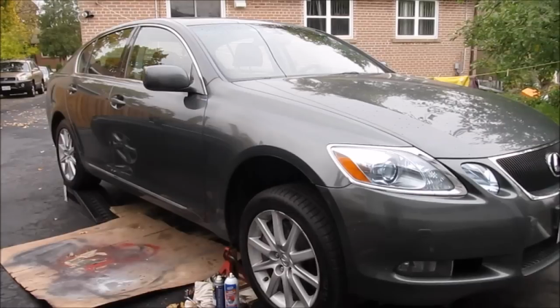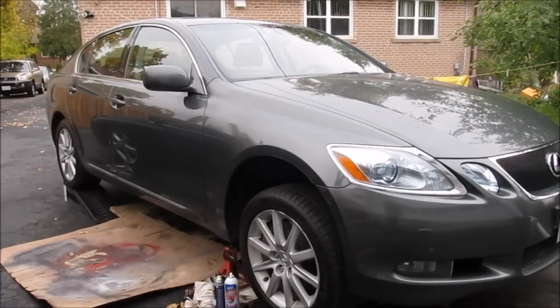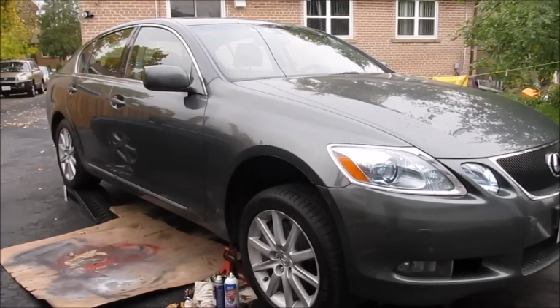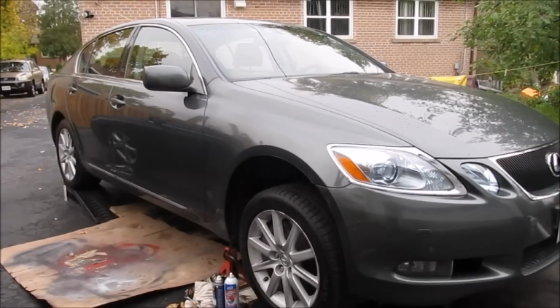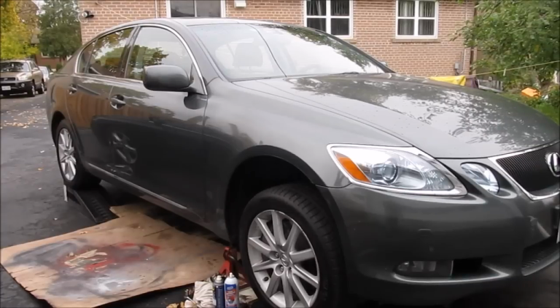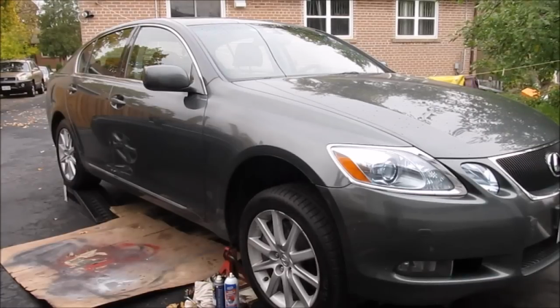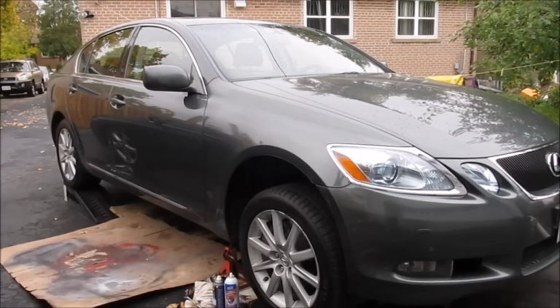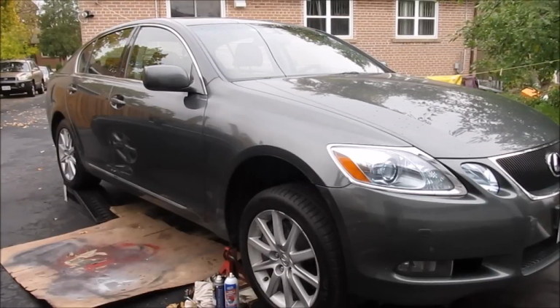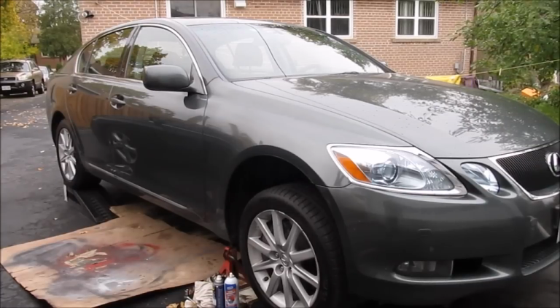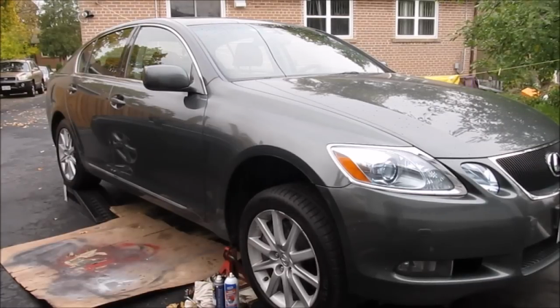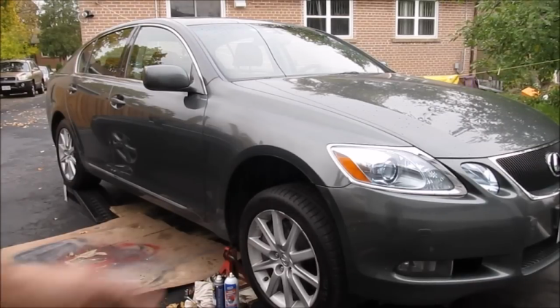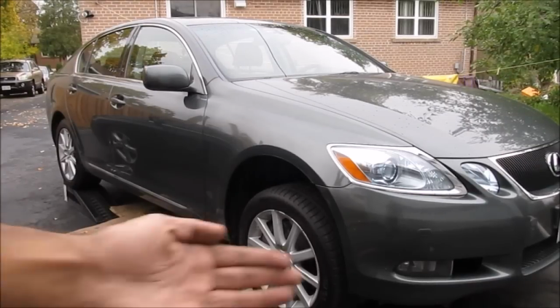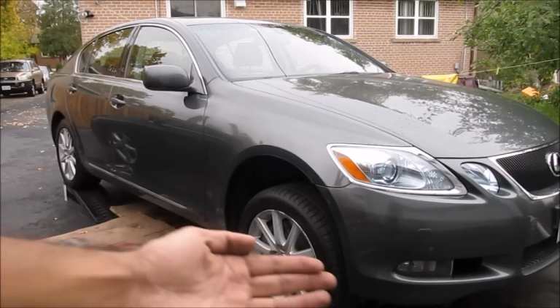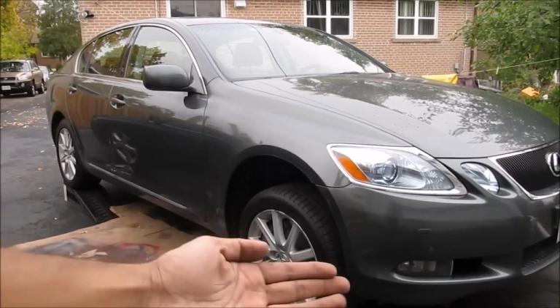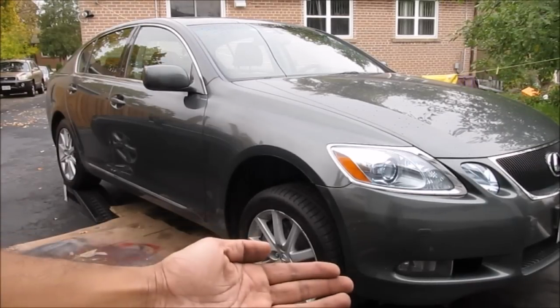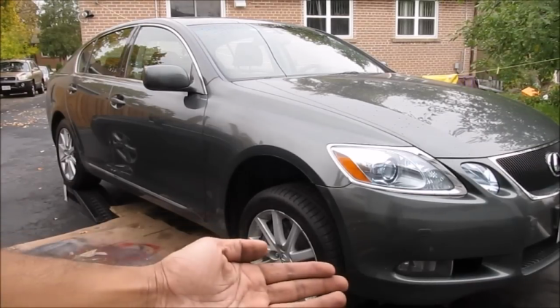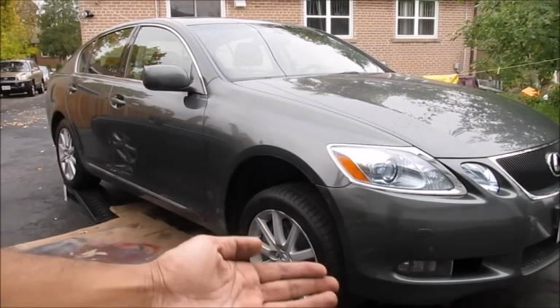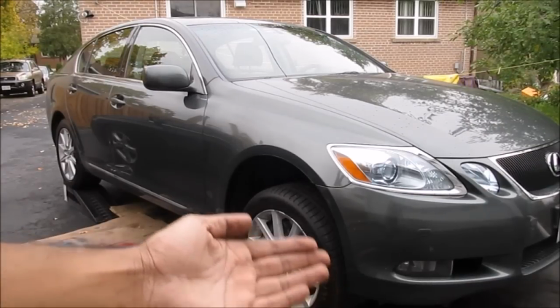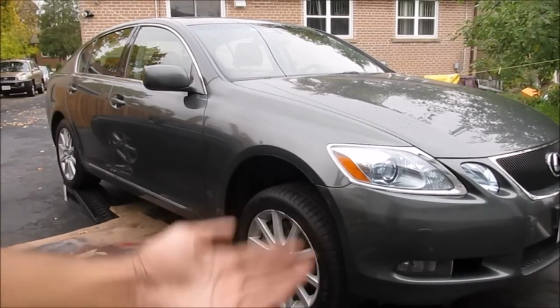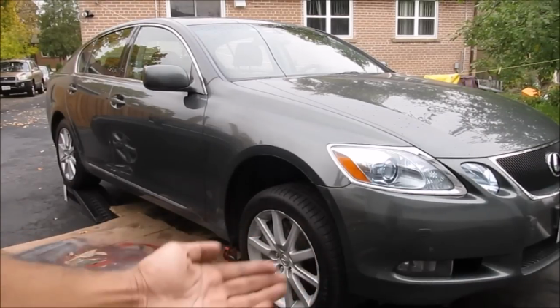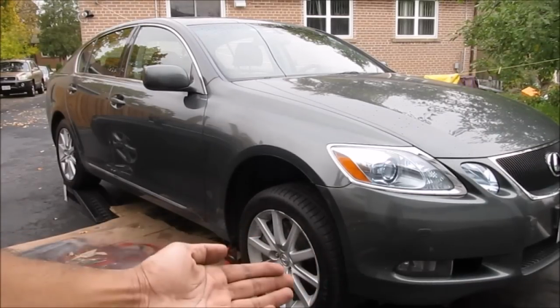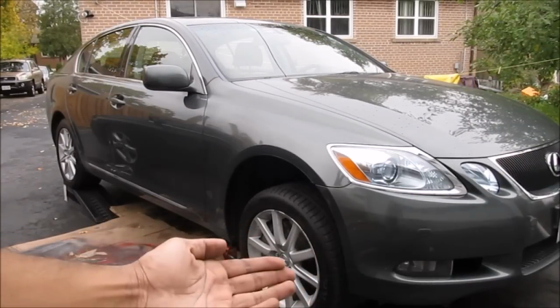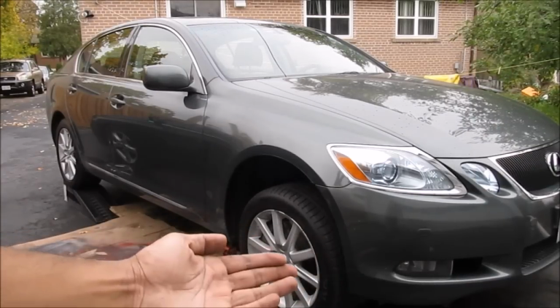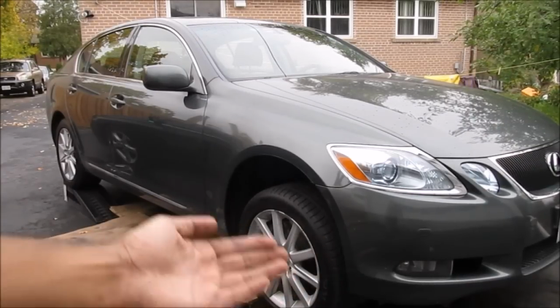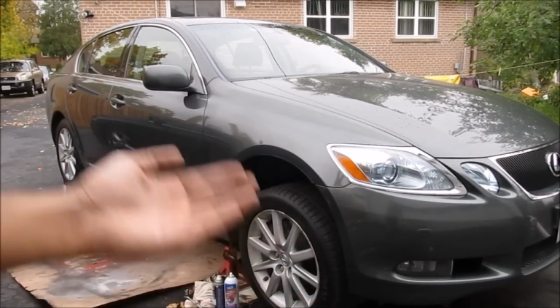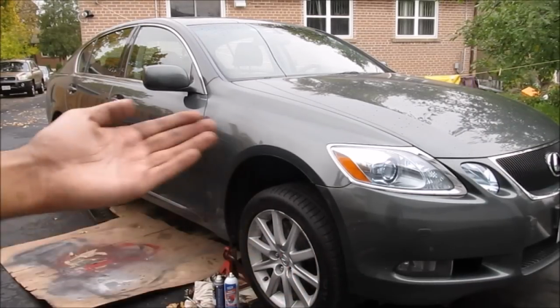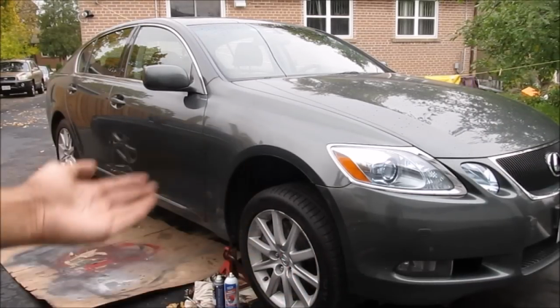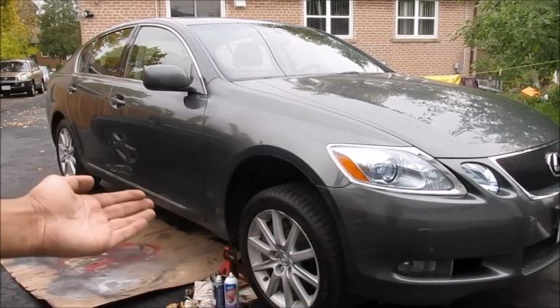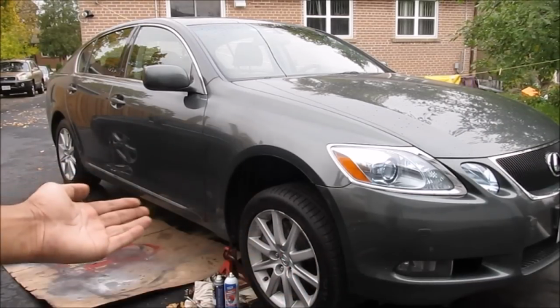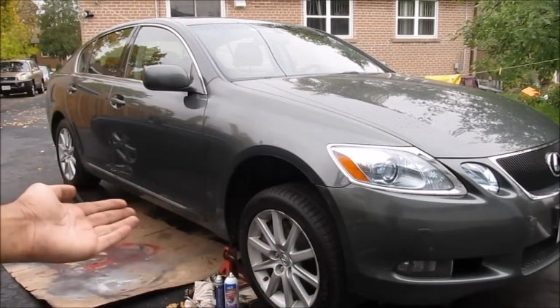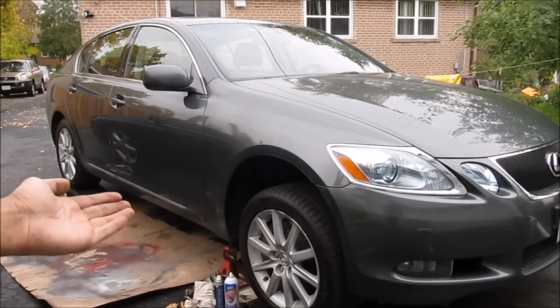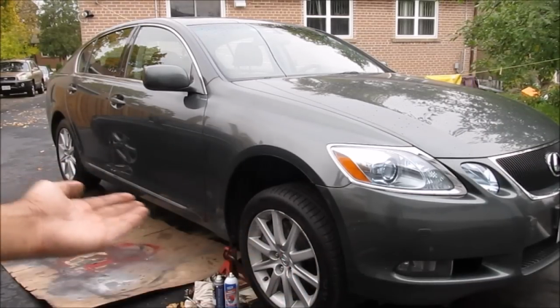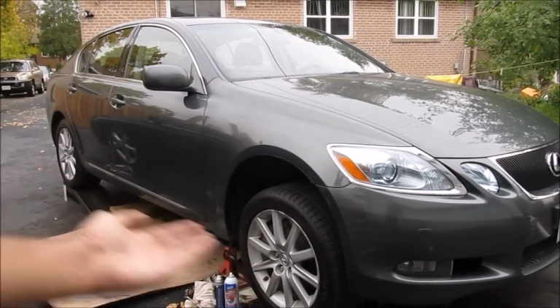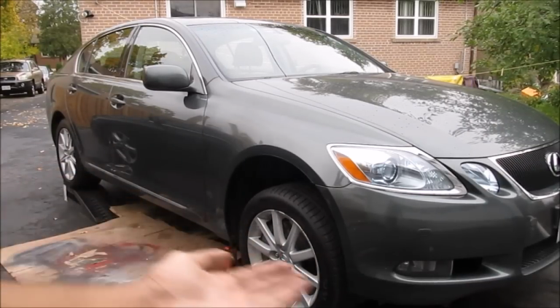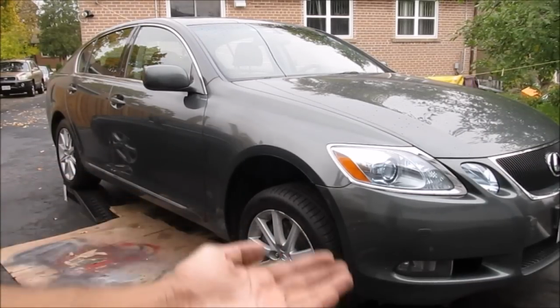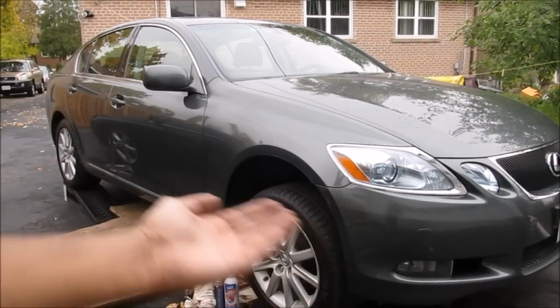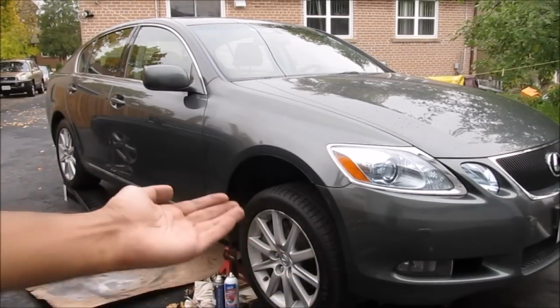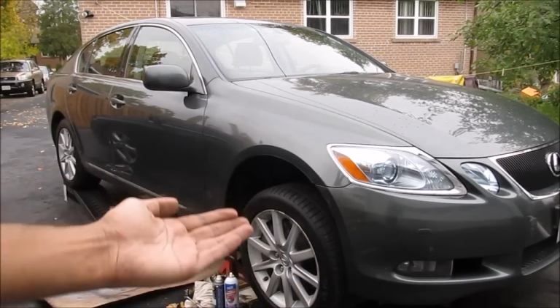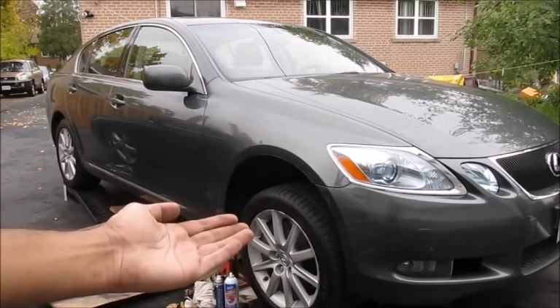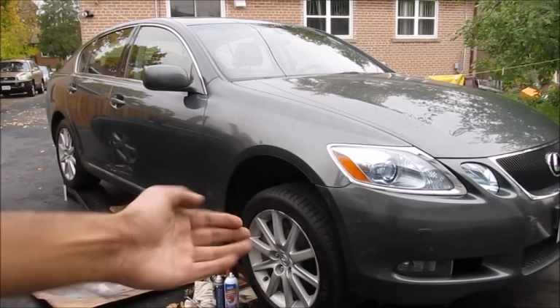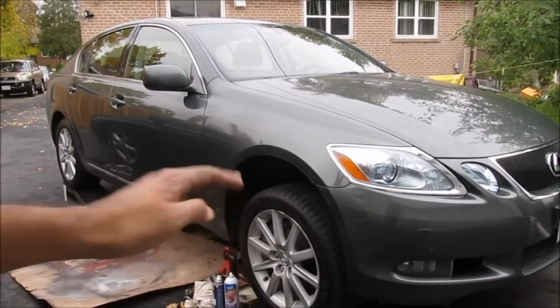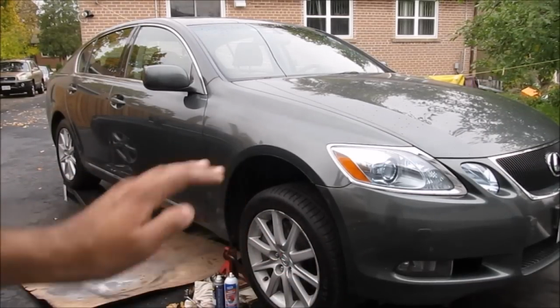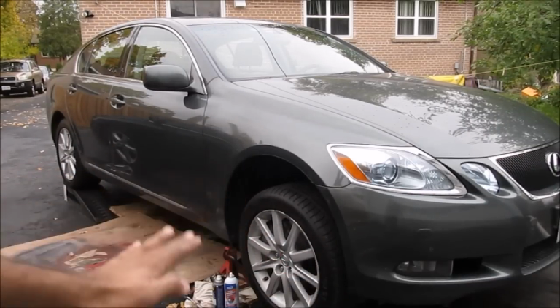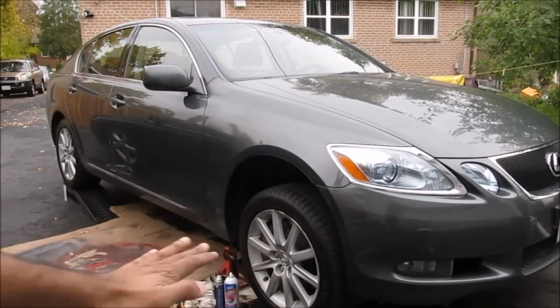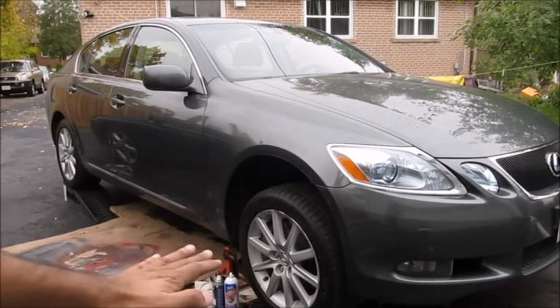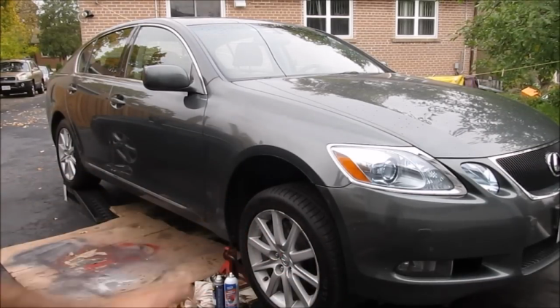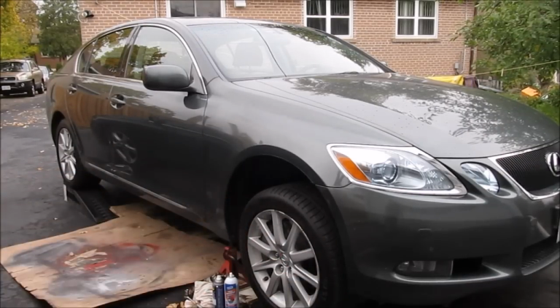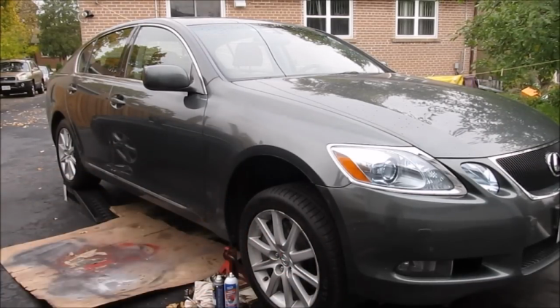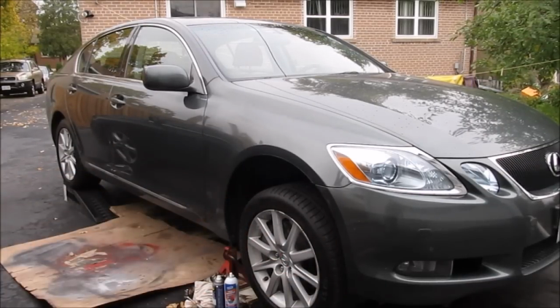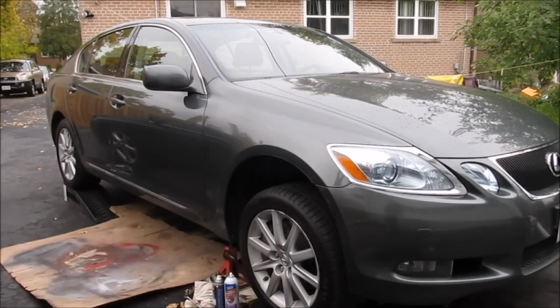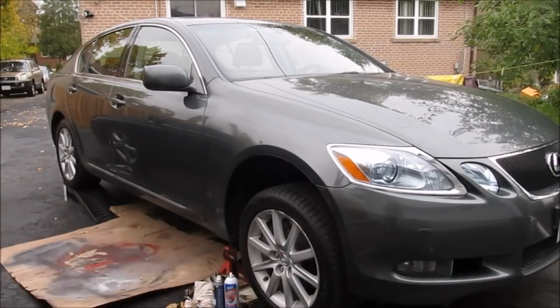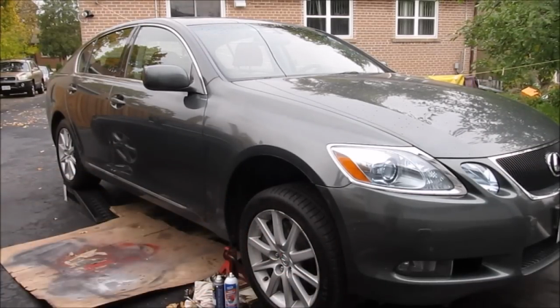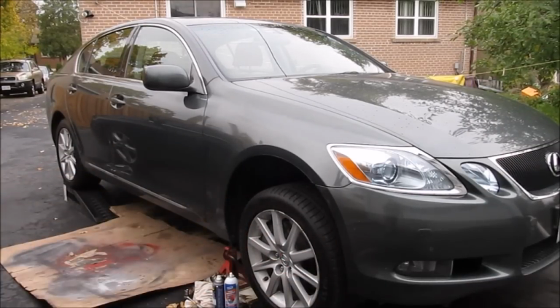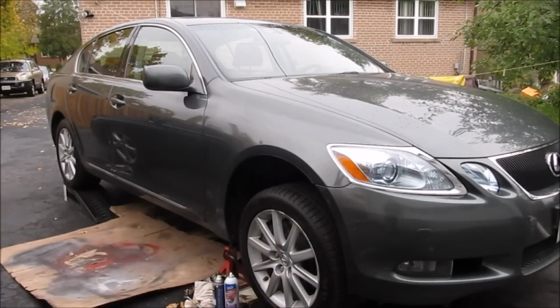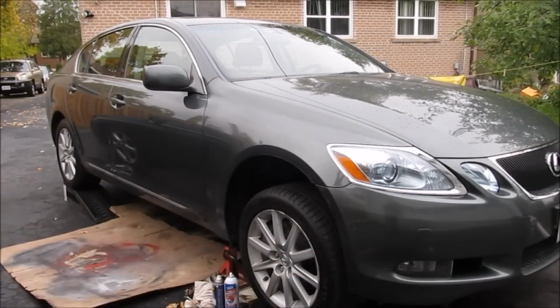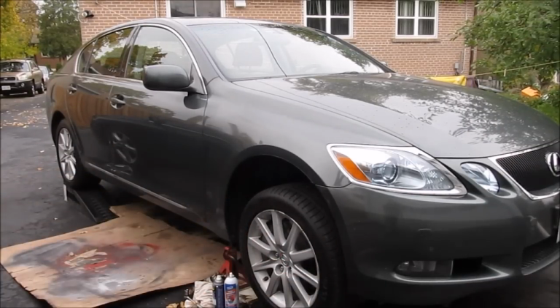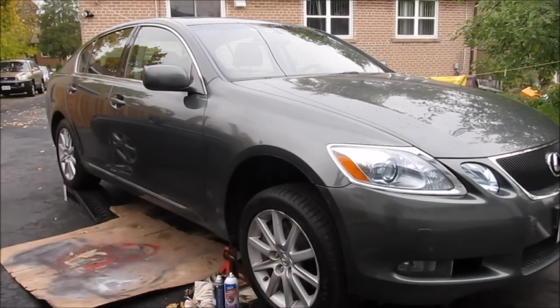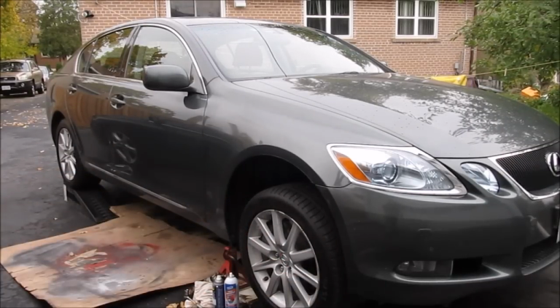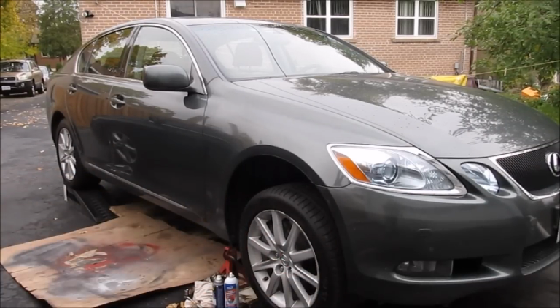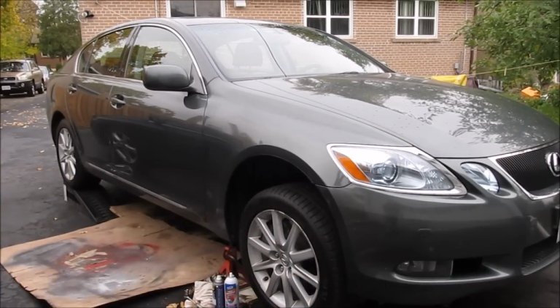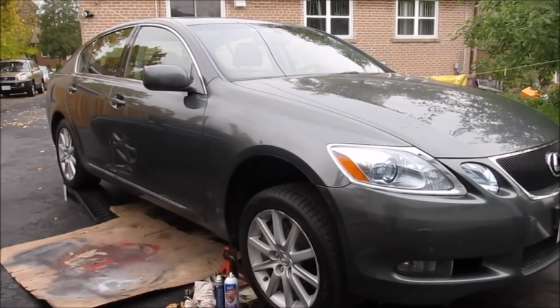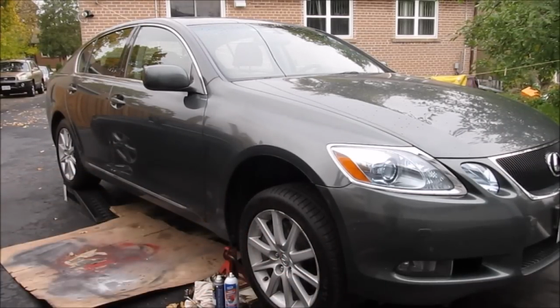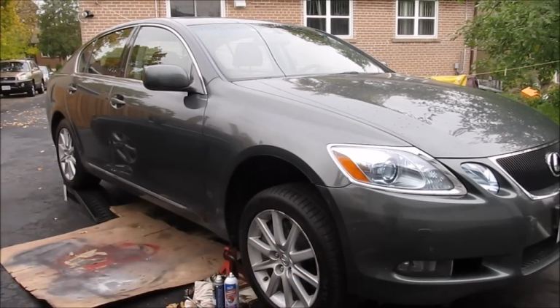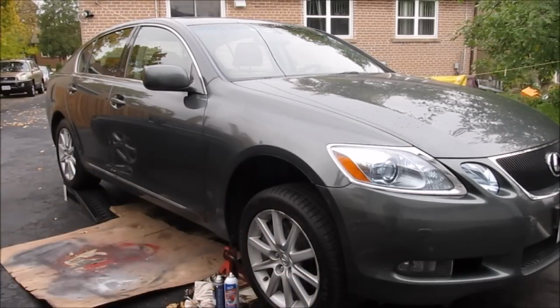The first thing you're going to want to do is jack the vehicle up in the front and the back to make sure it's level, and put a lot of cardboard down because this could get messy.